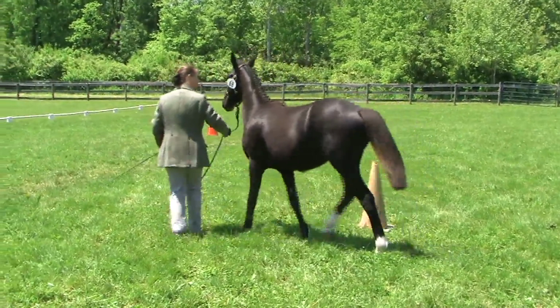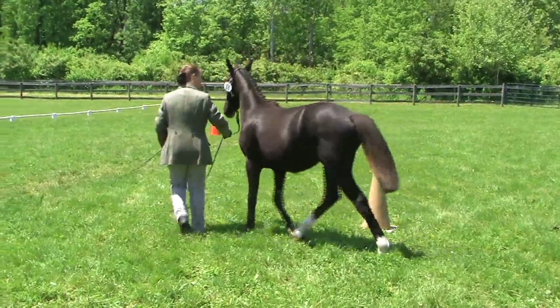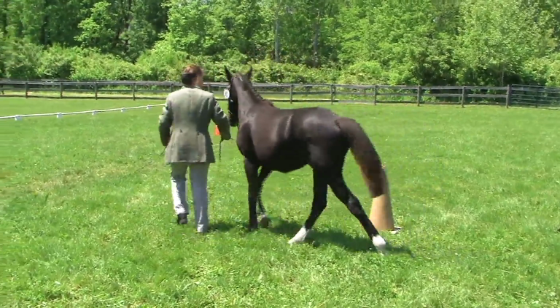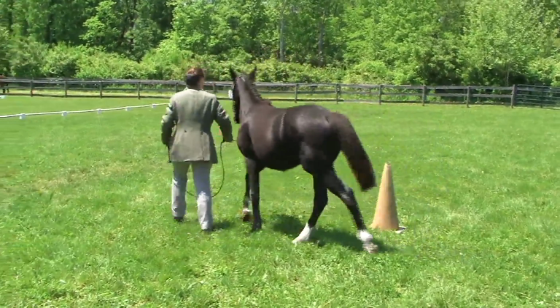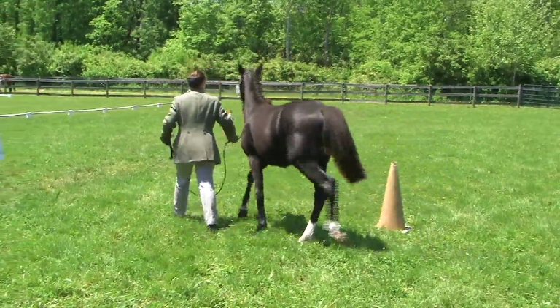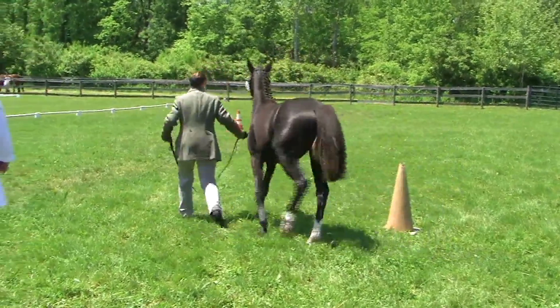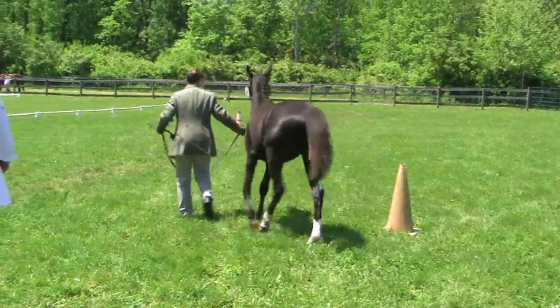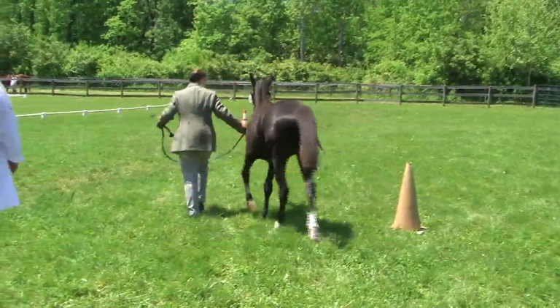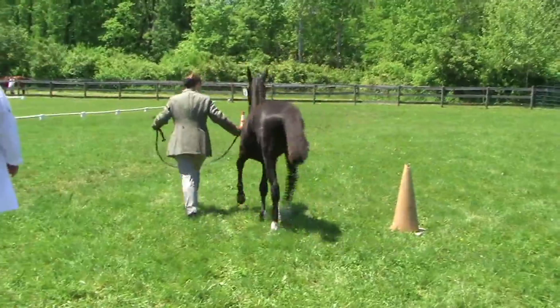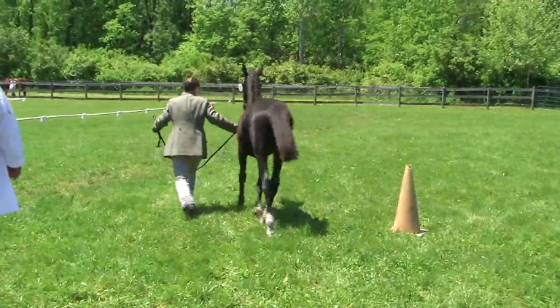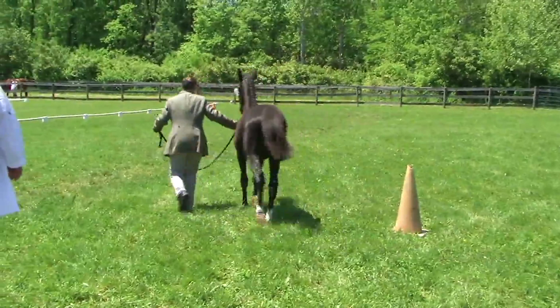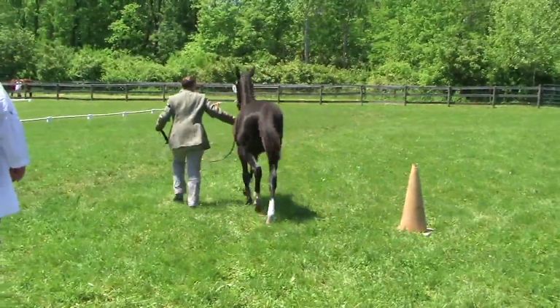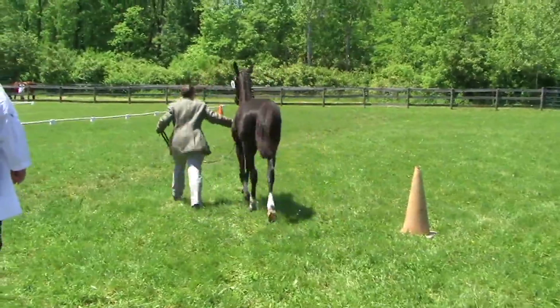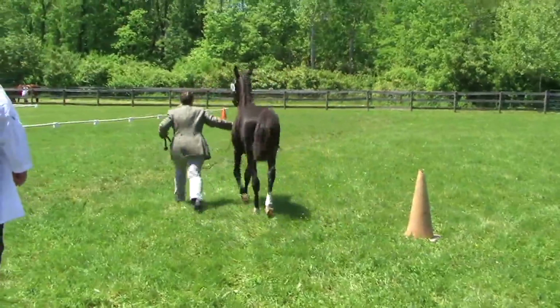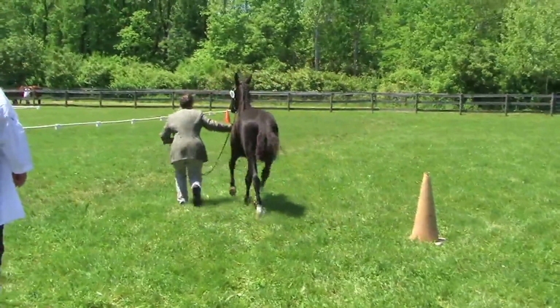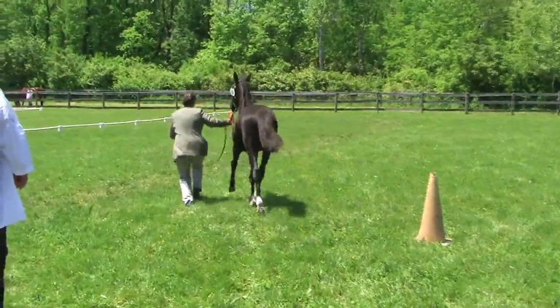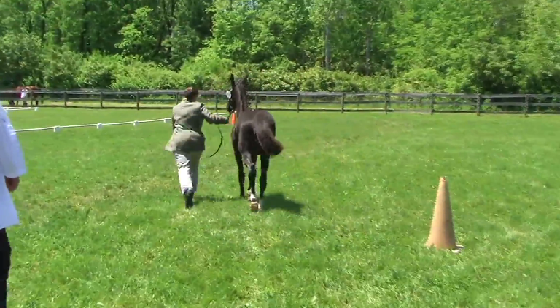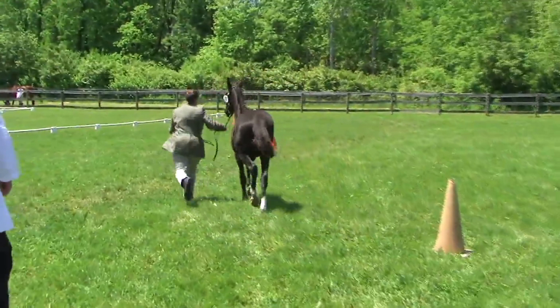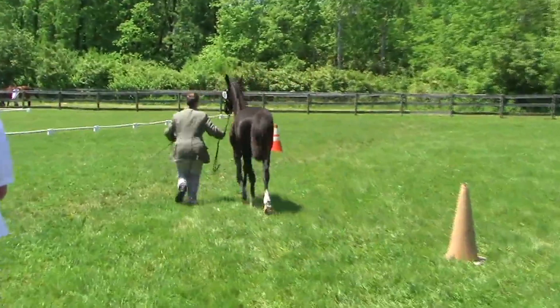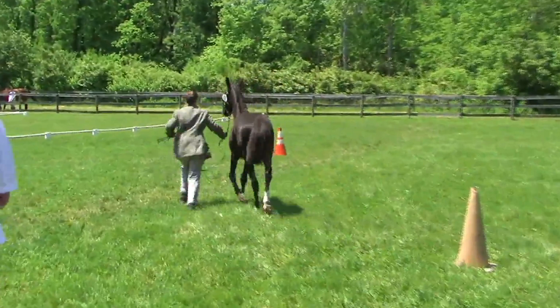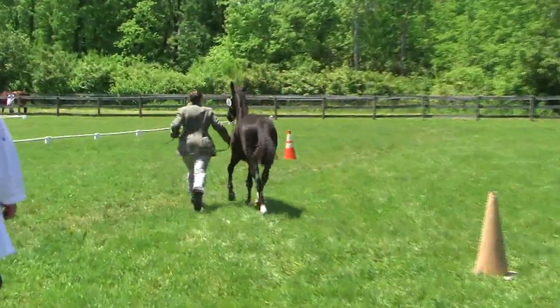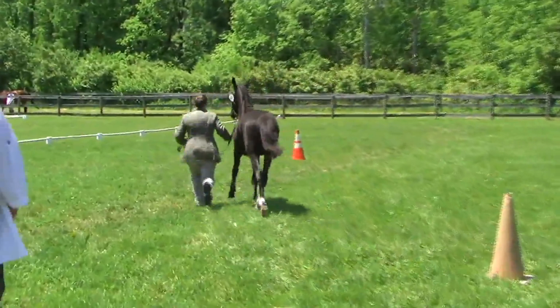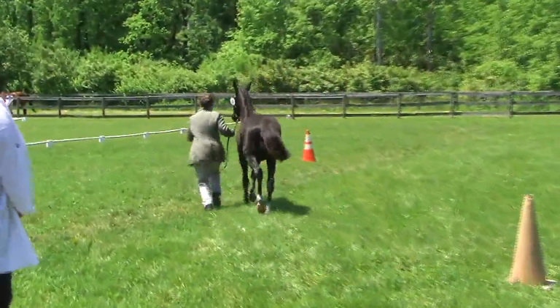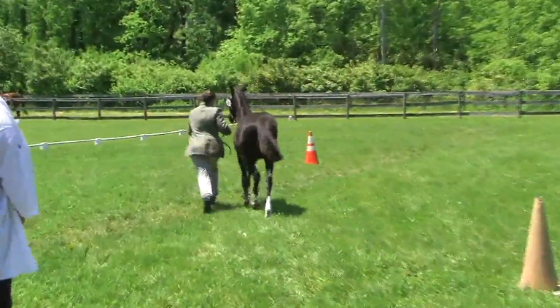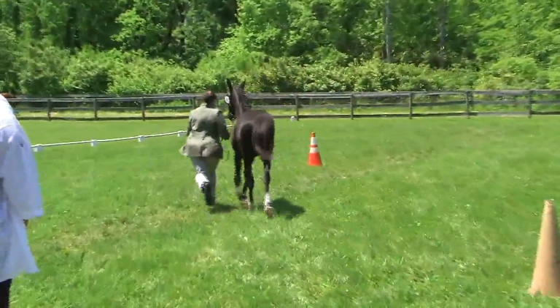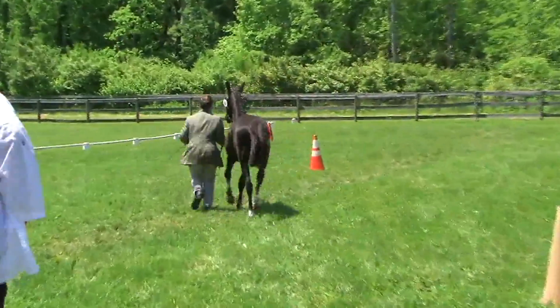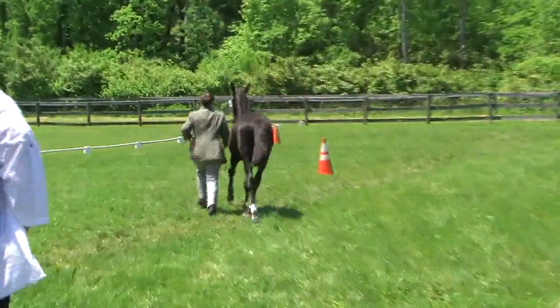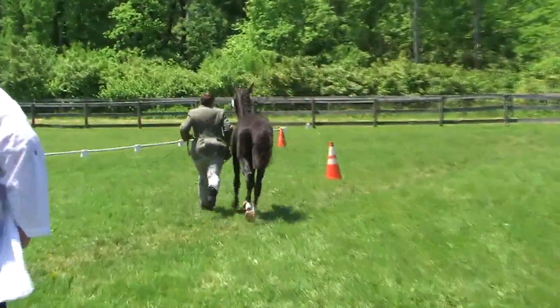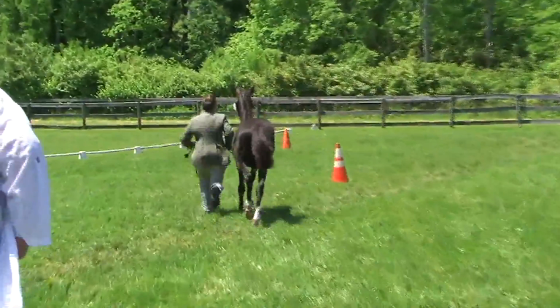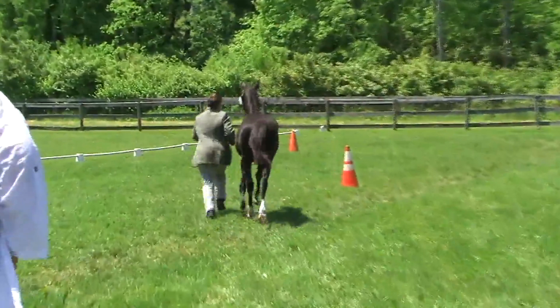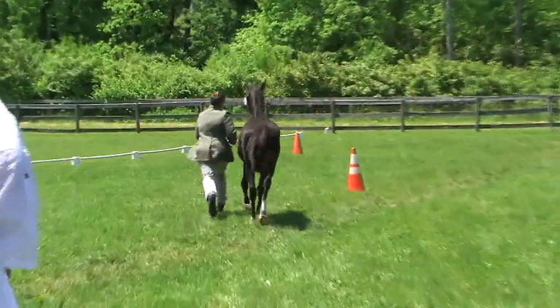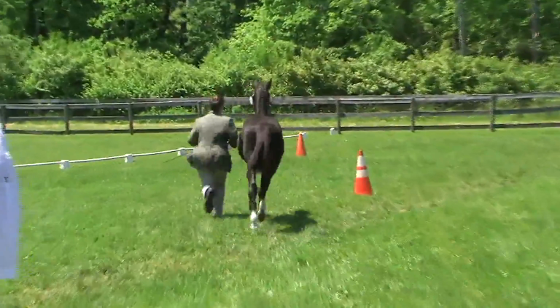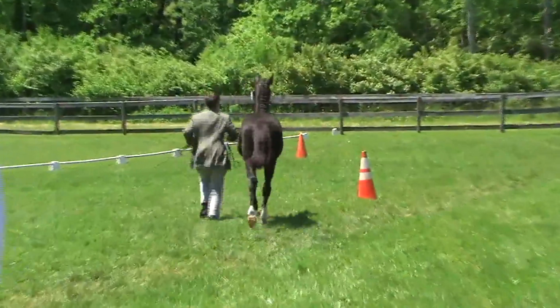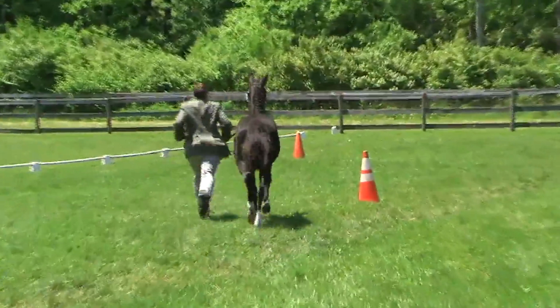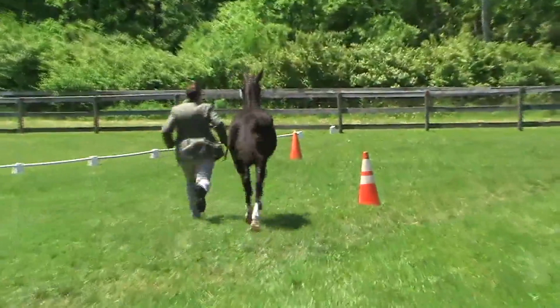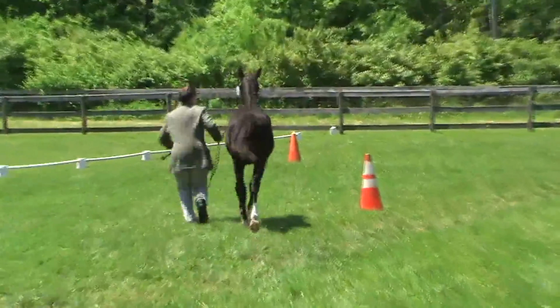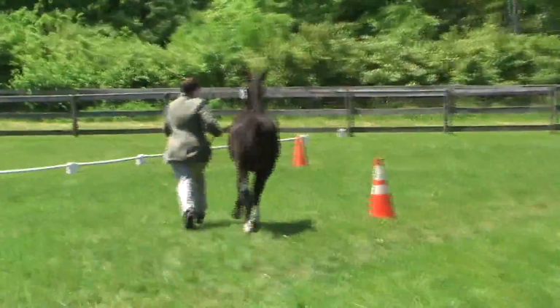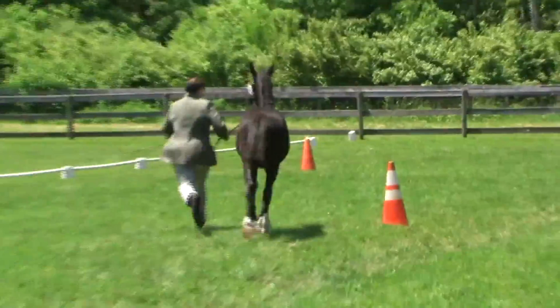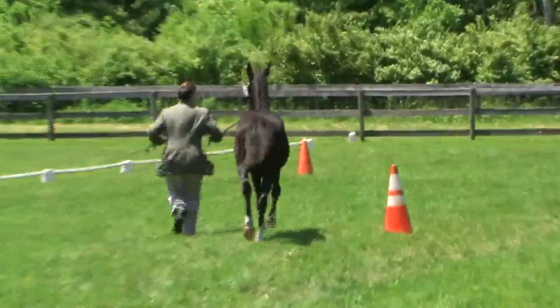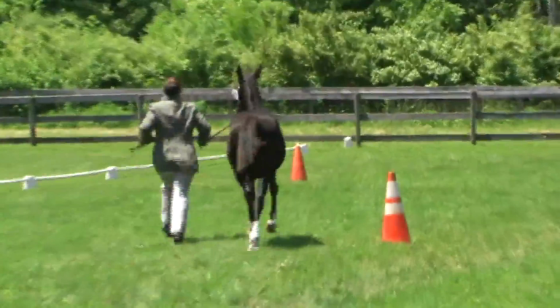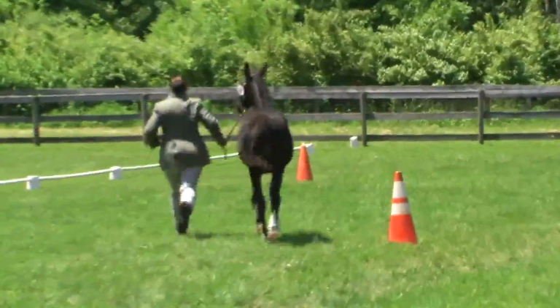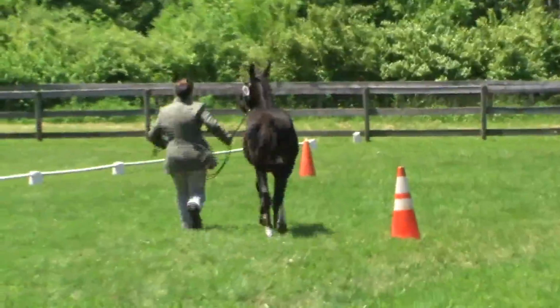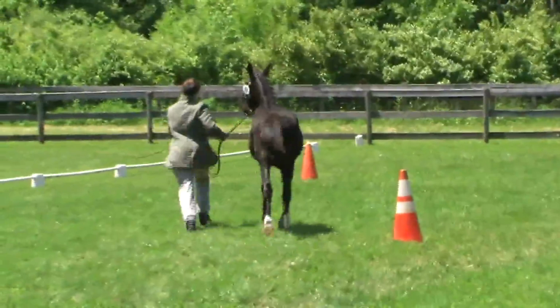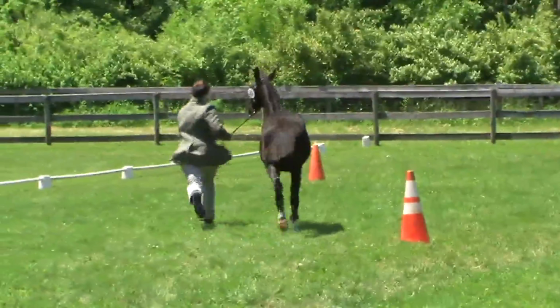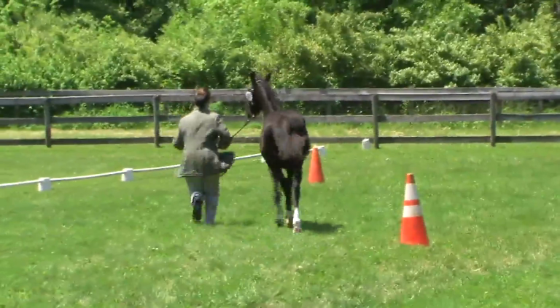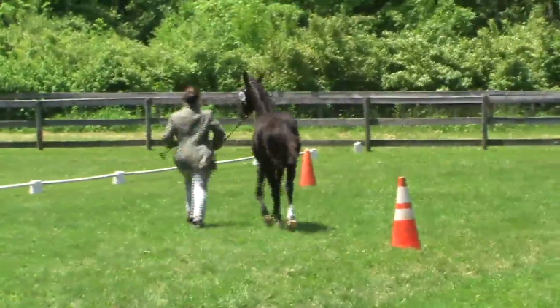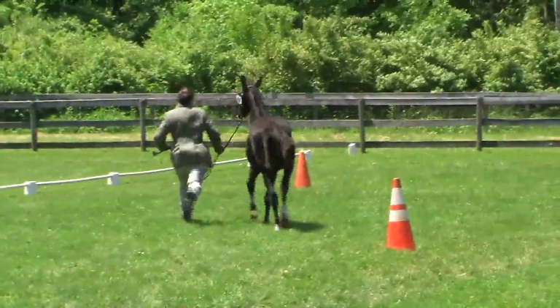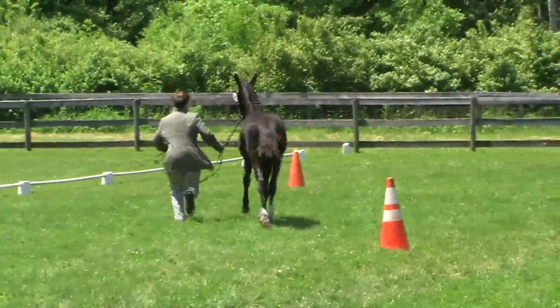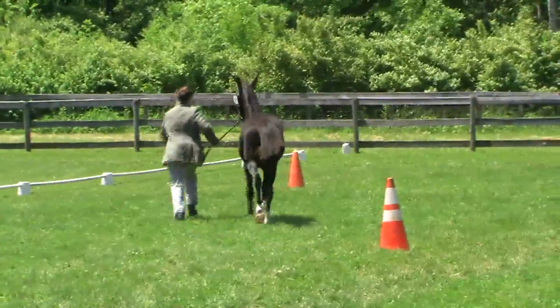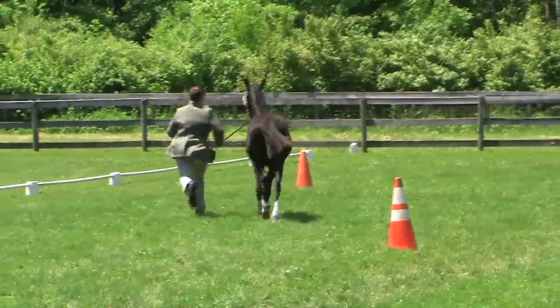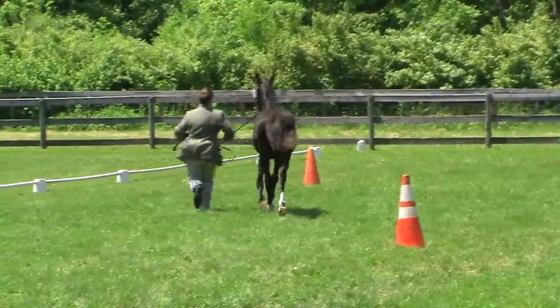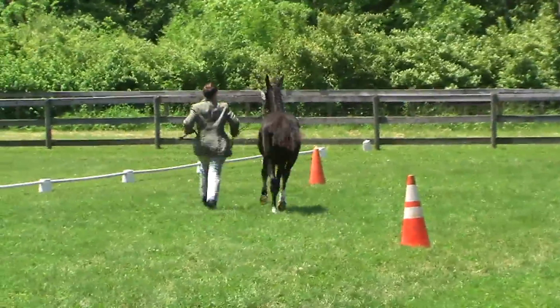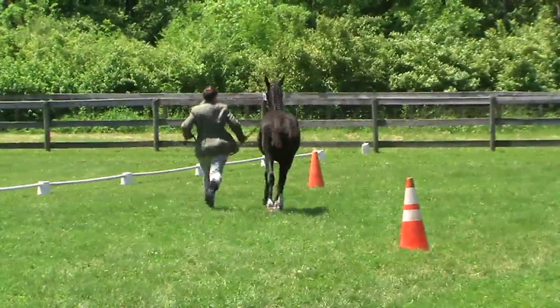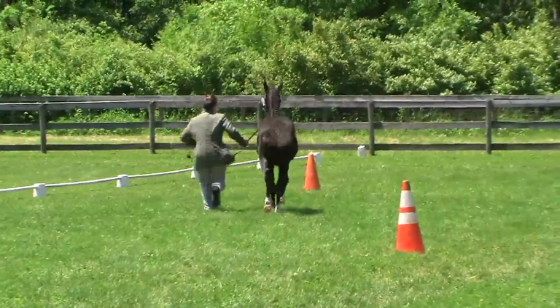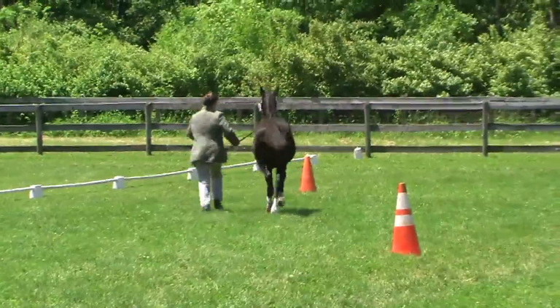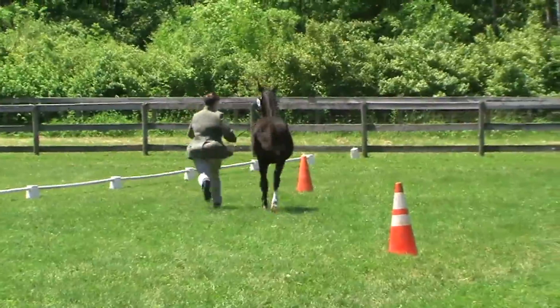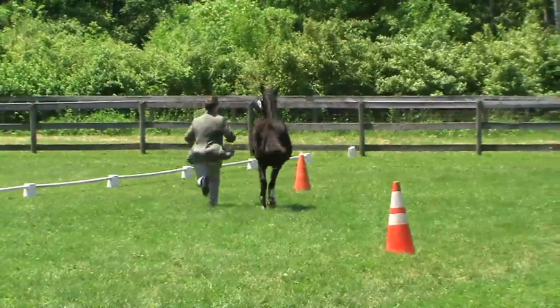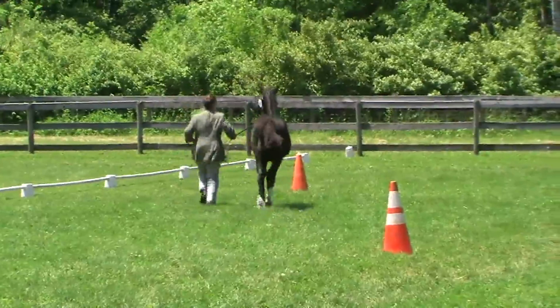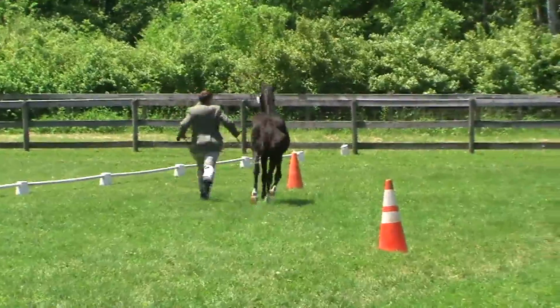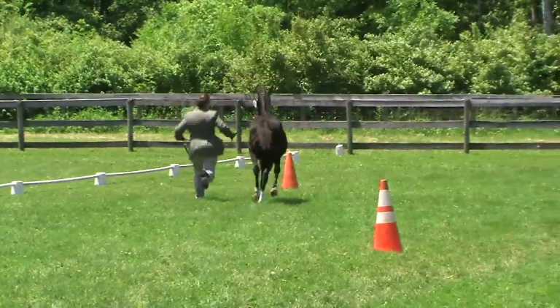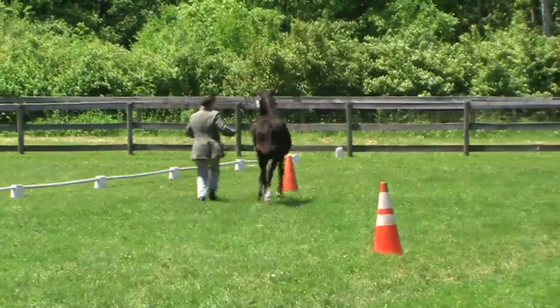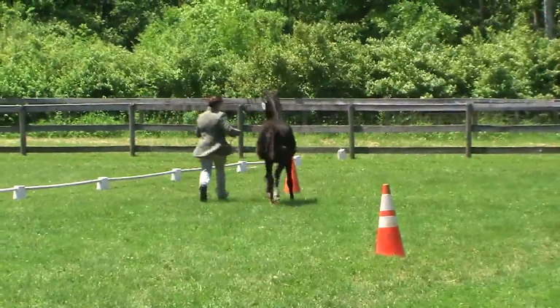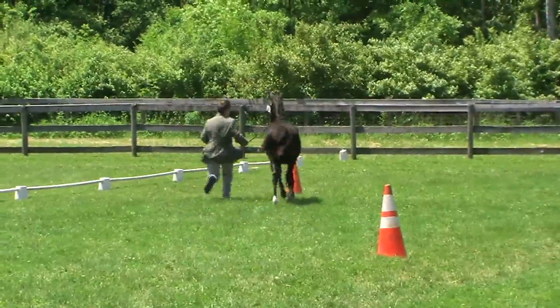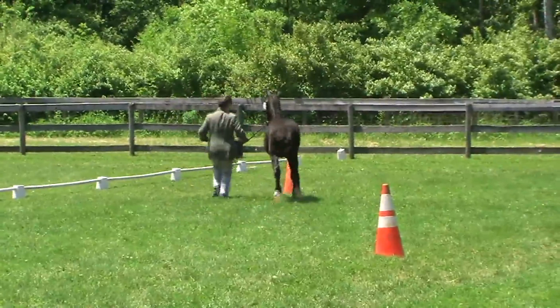Hey, welcome back, Cor. I'm going to try the west center side.